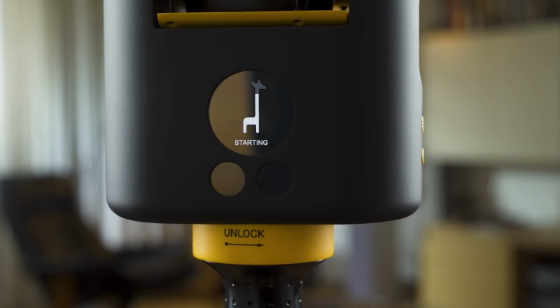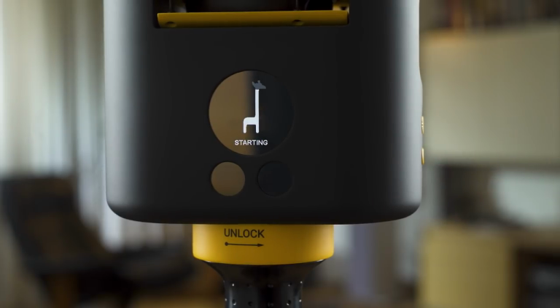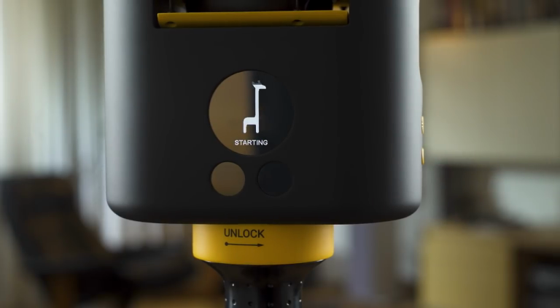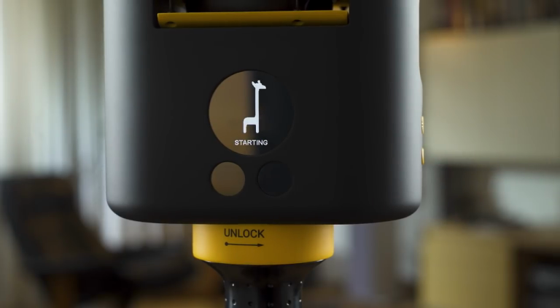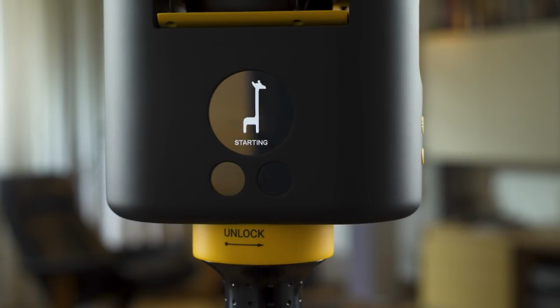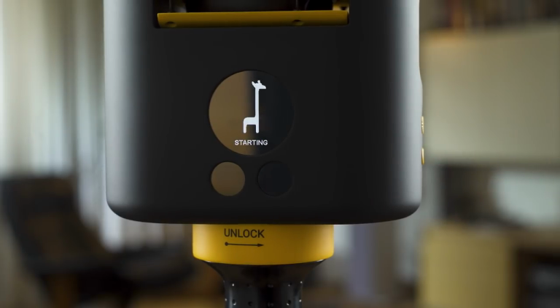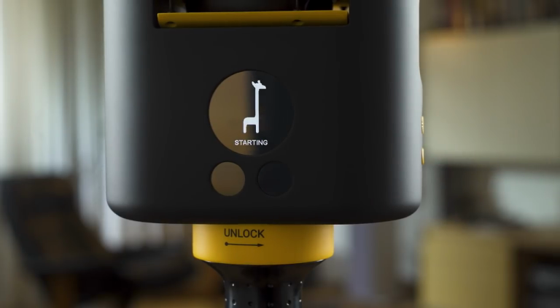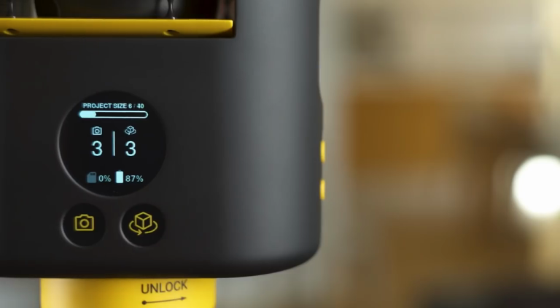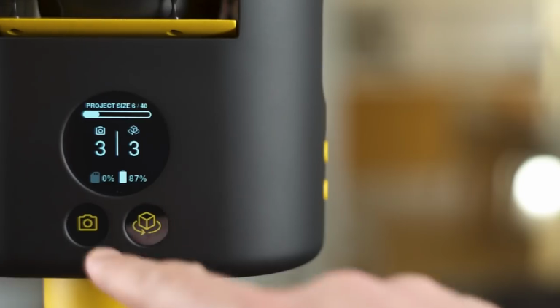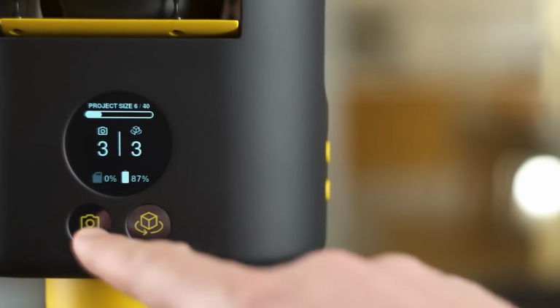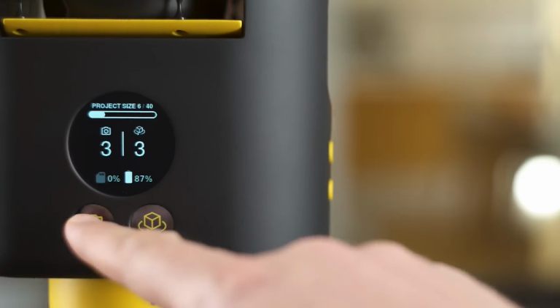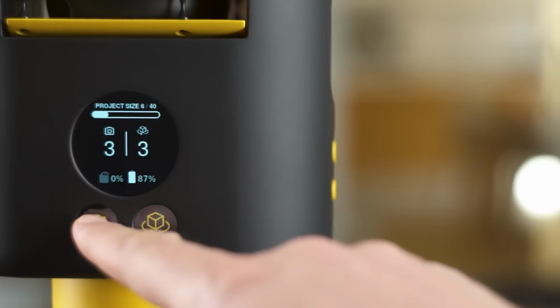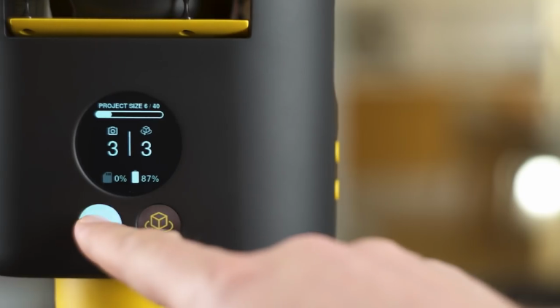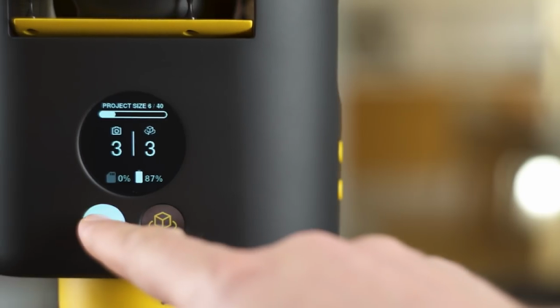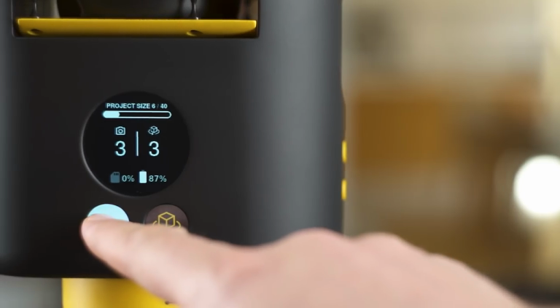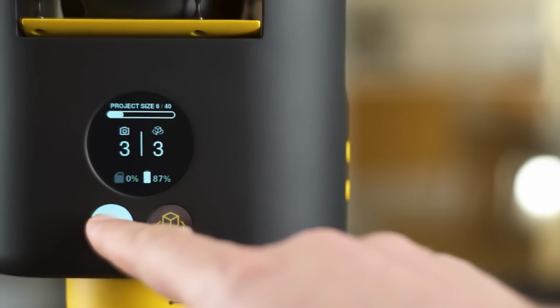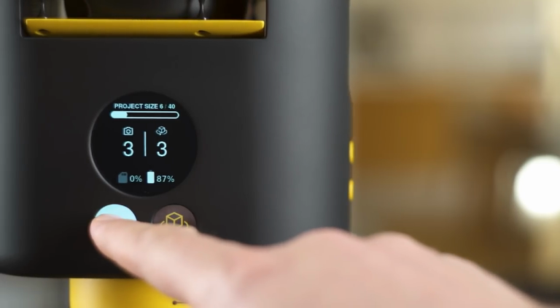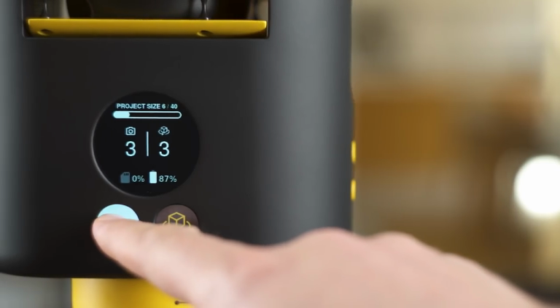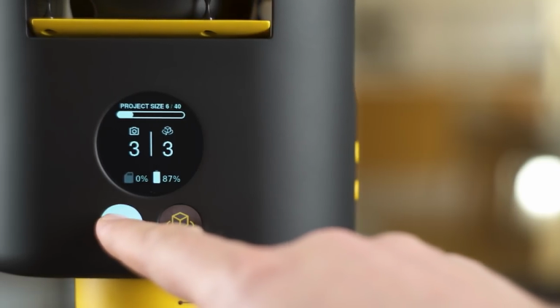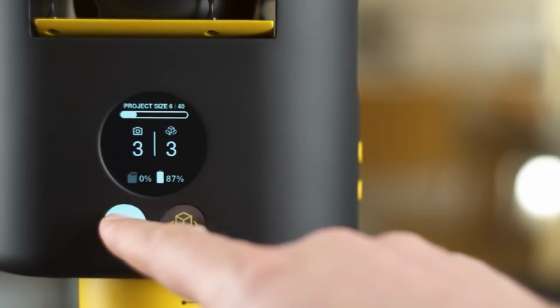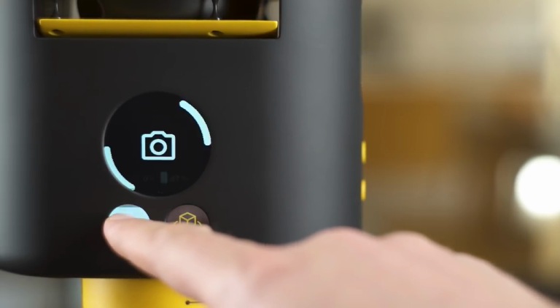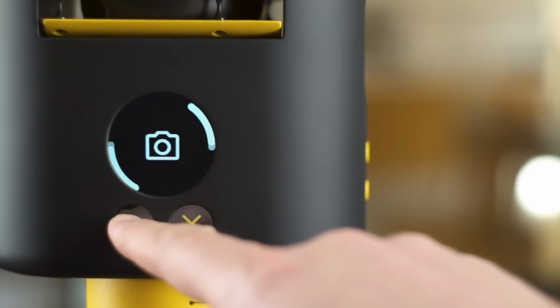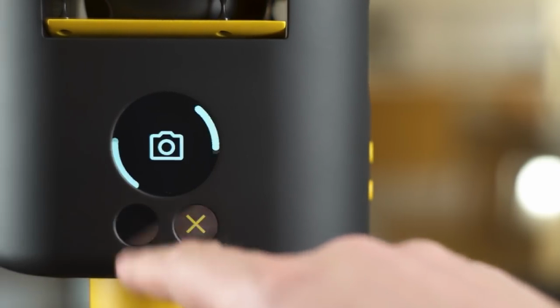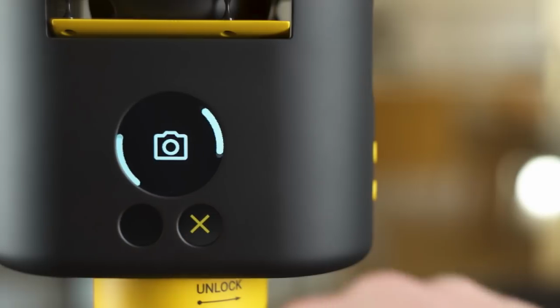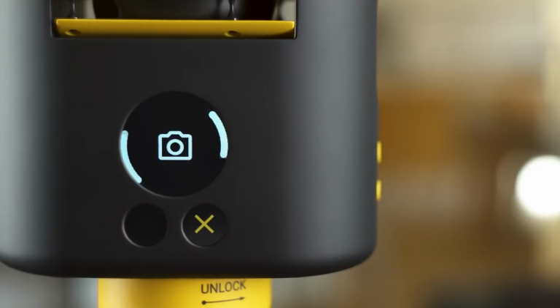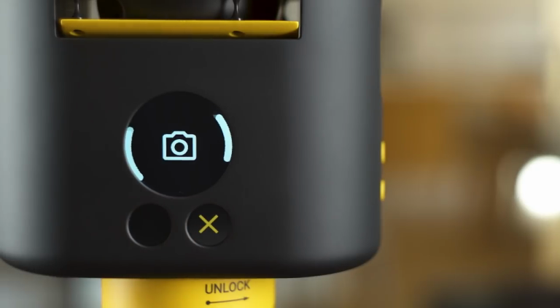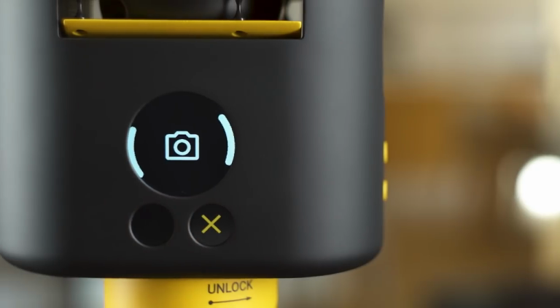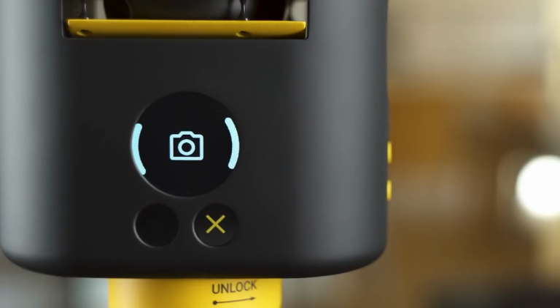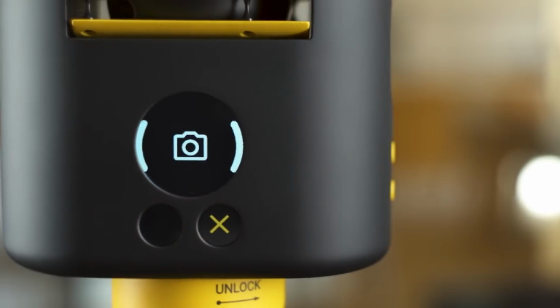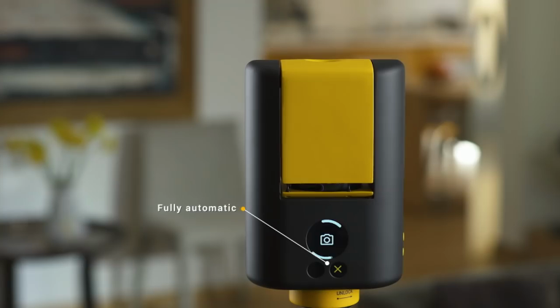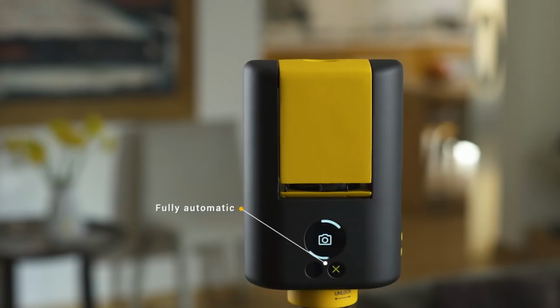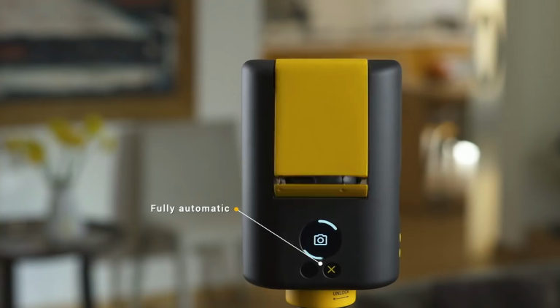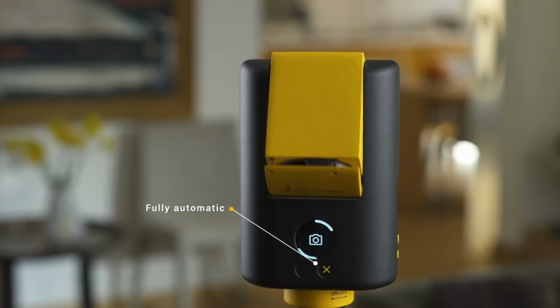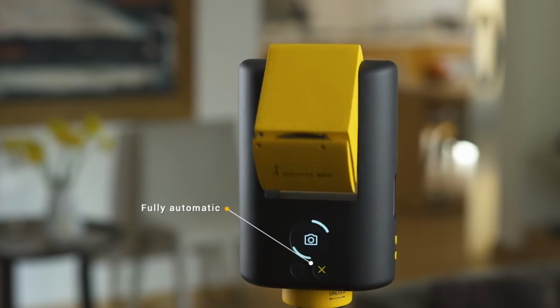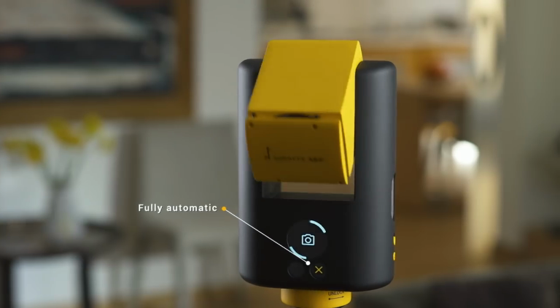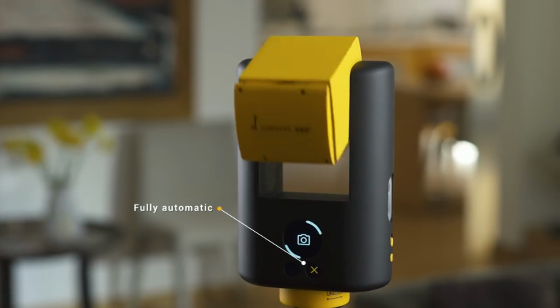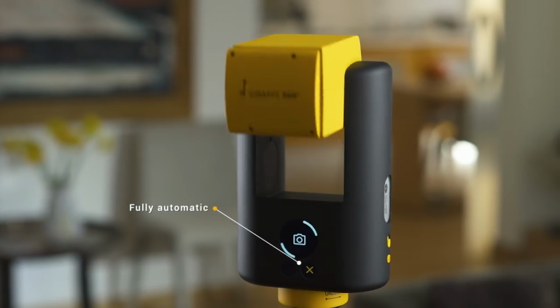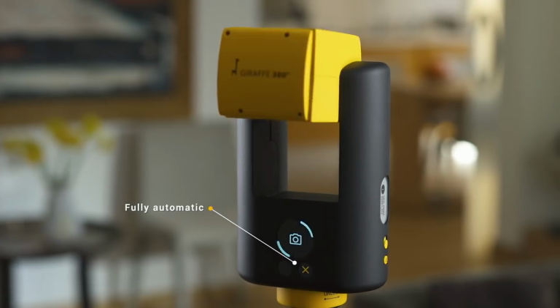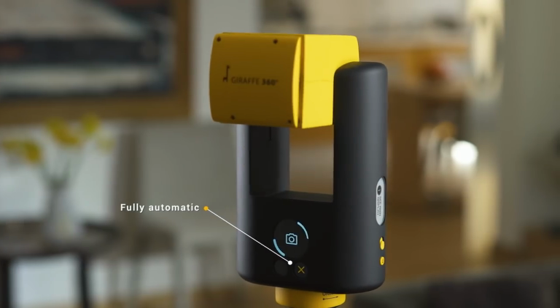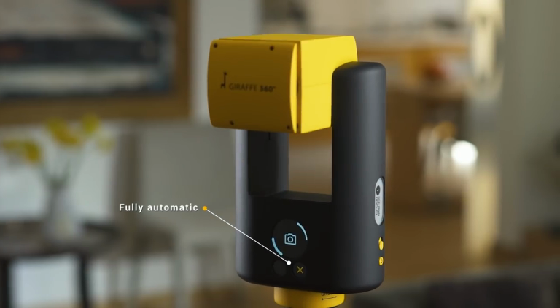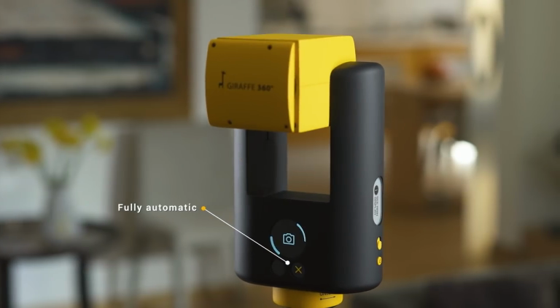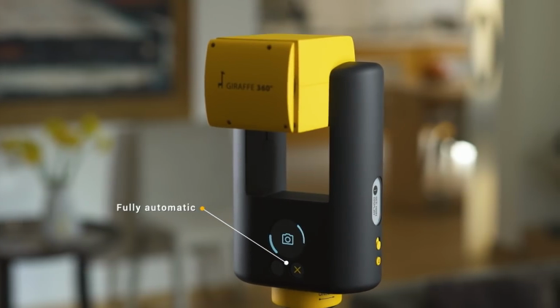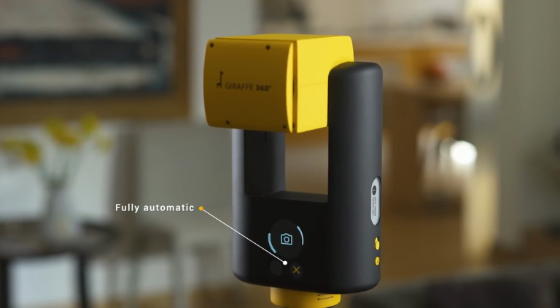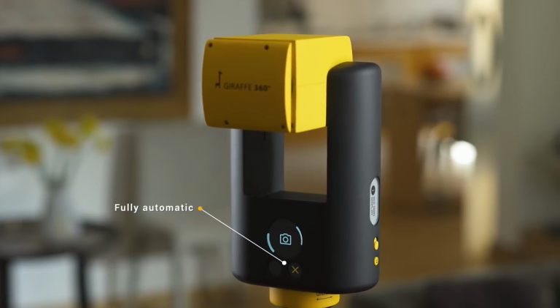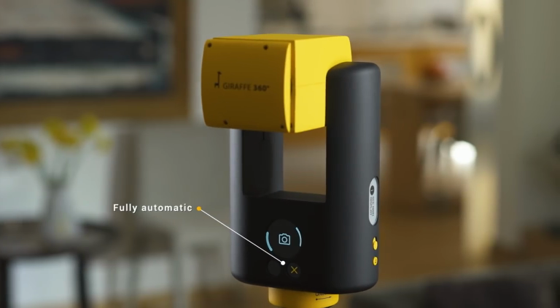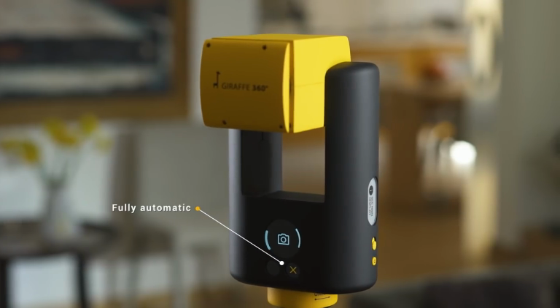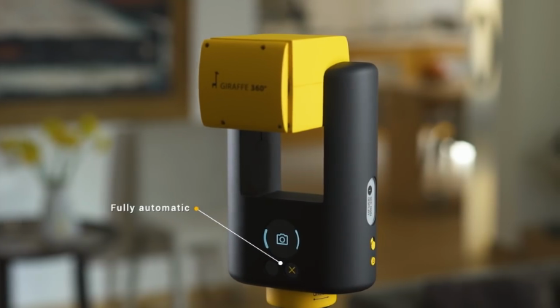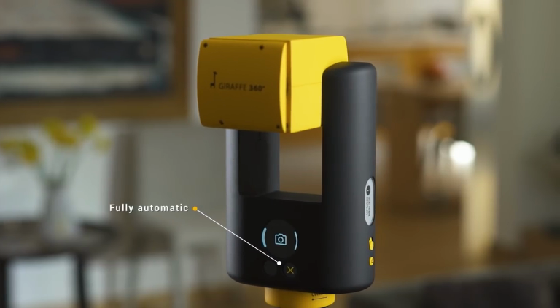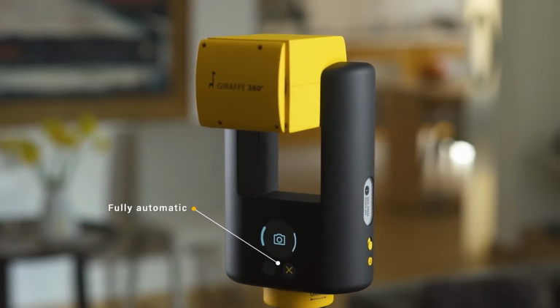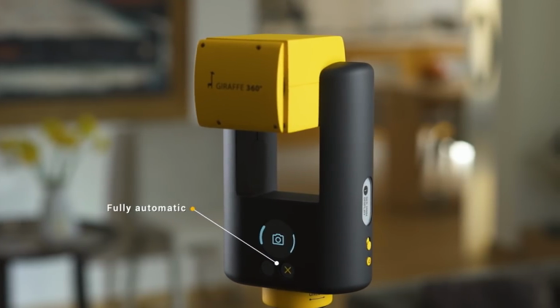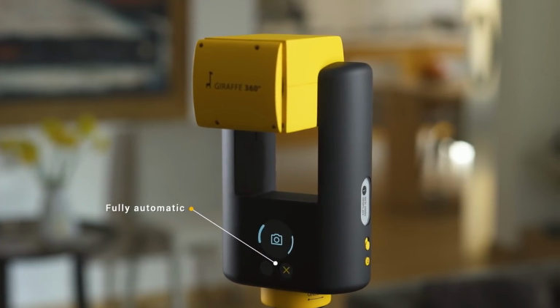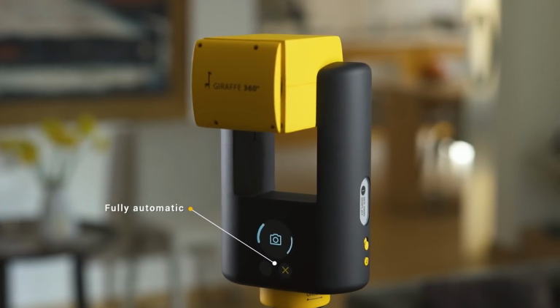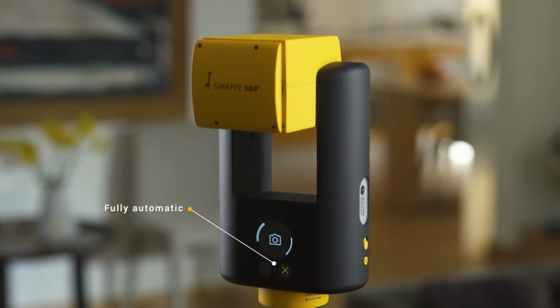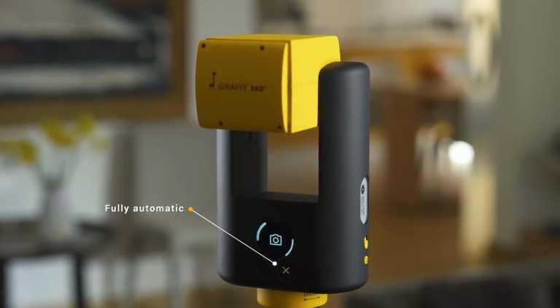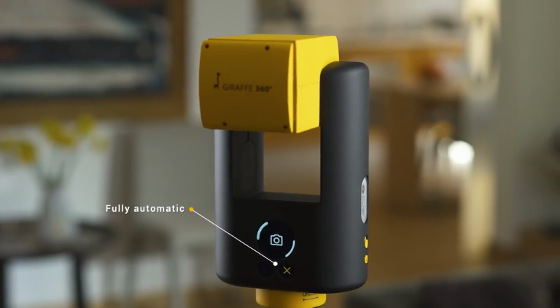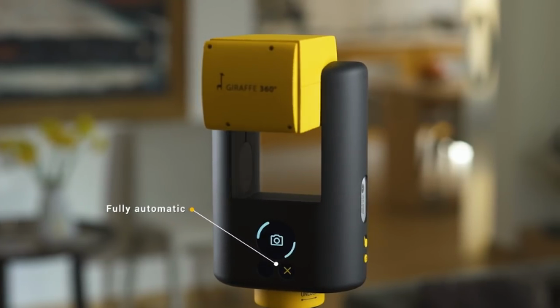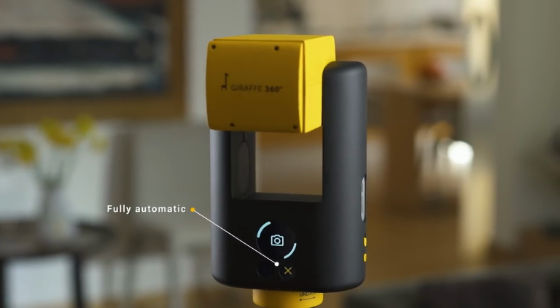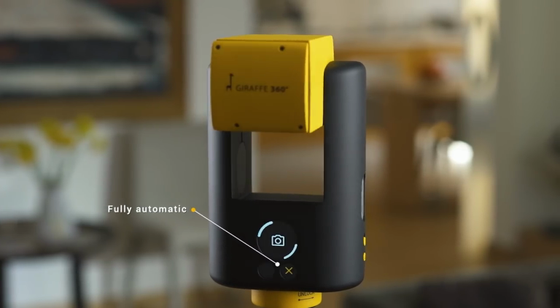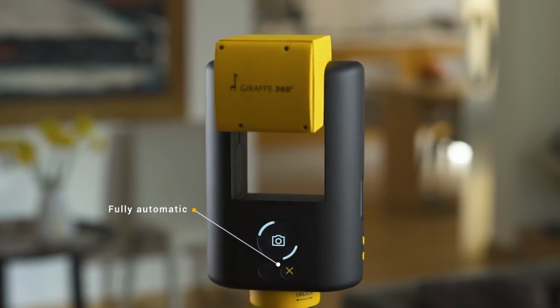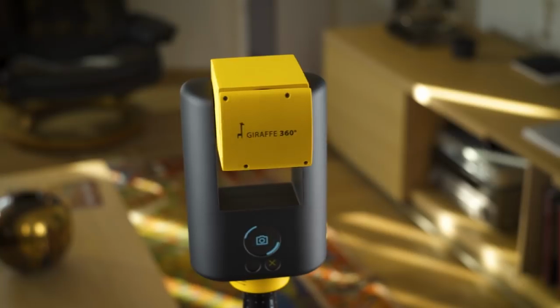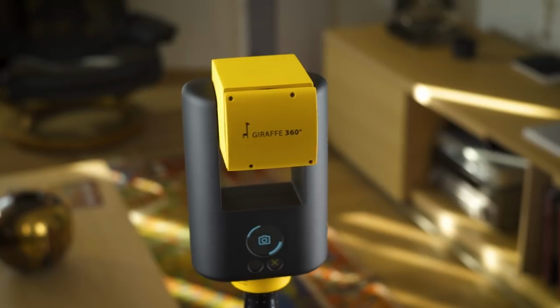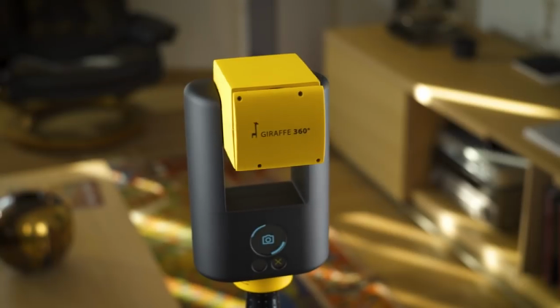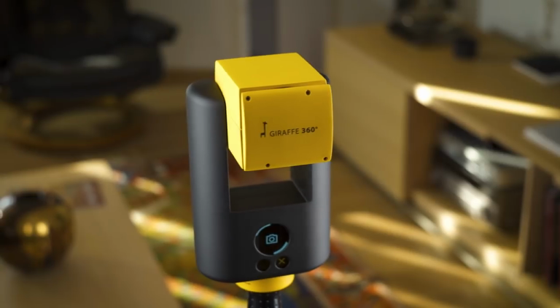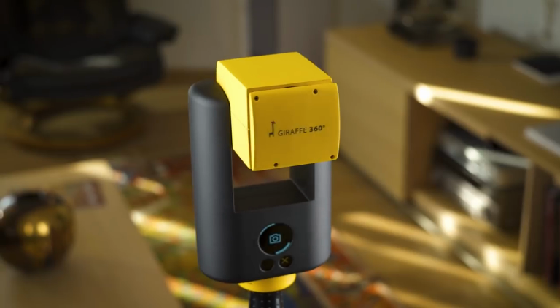With just a push of a button, the camera creates marvellous HDR photos that are stitched and edited for you online.